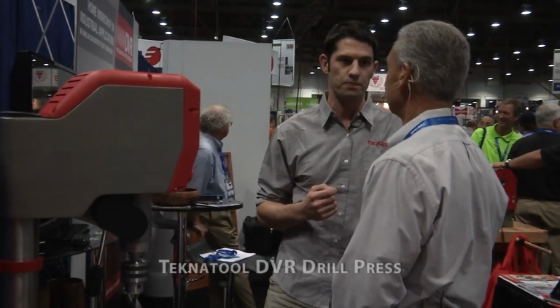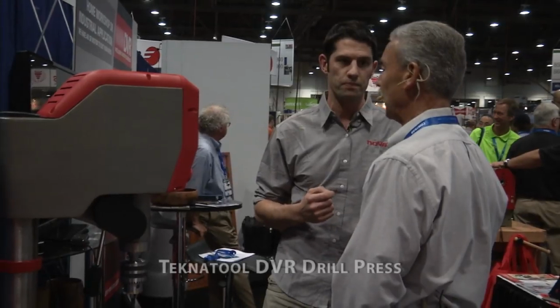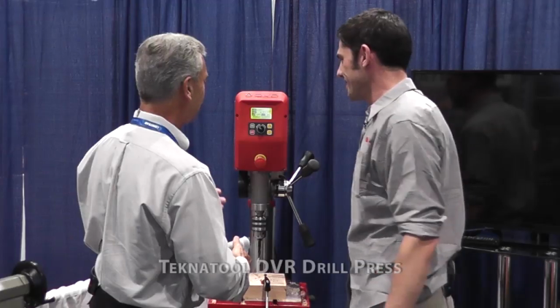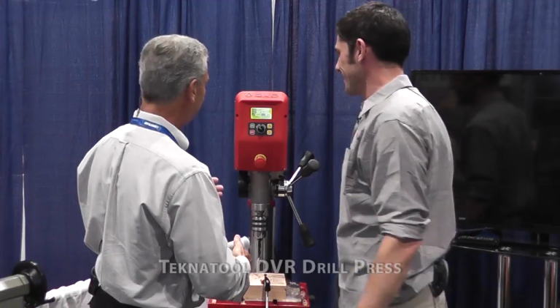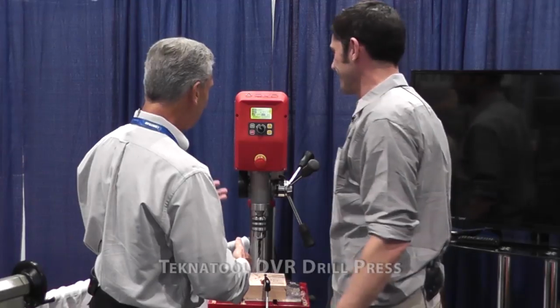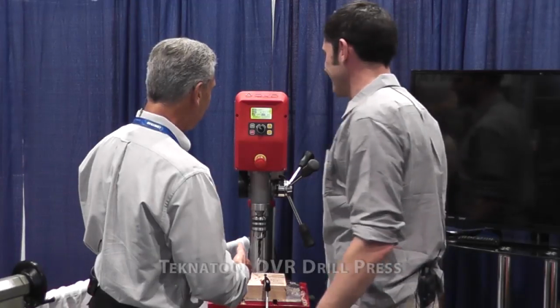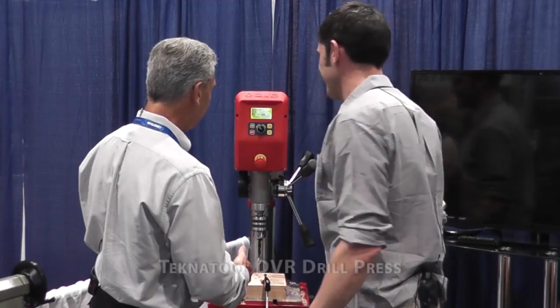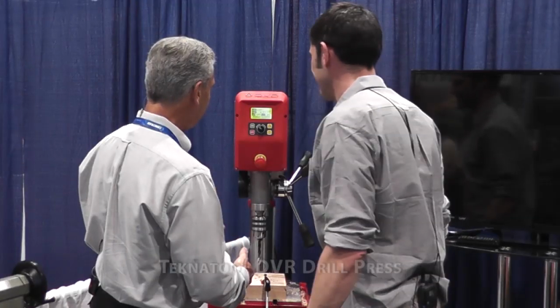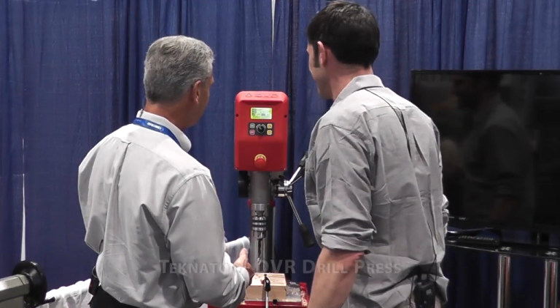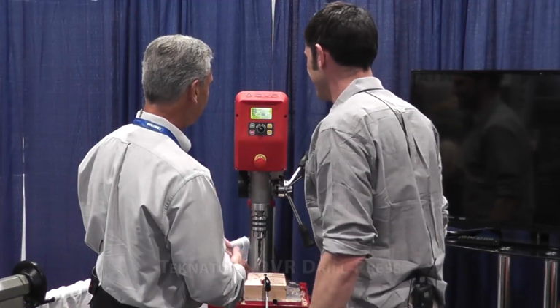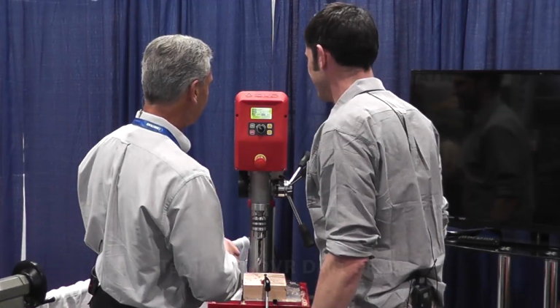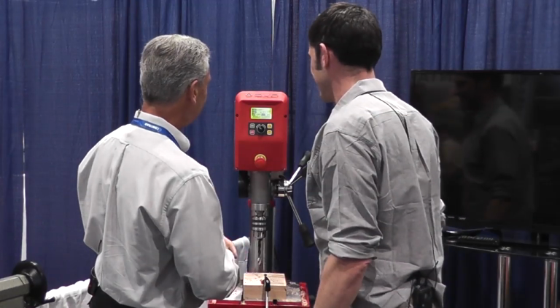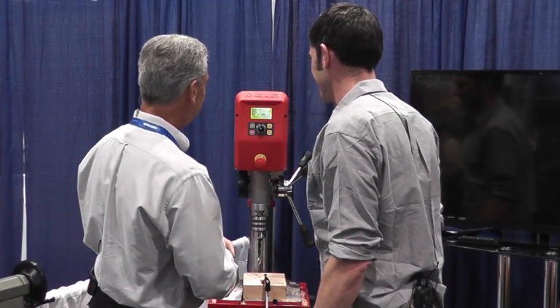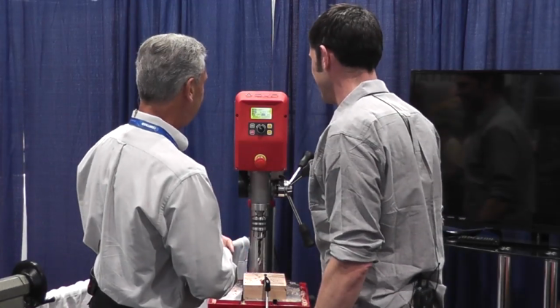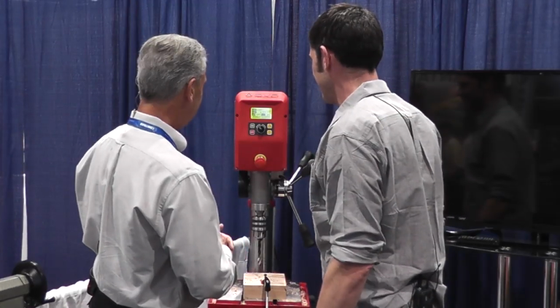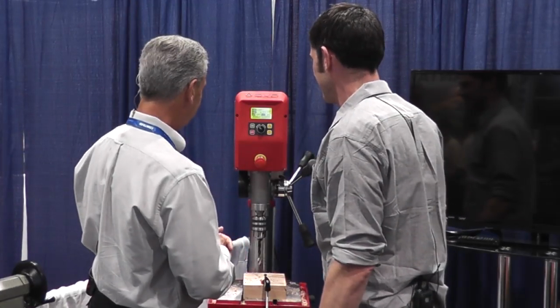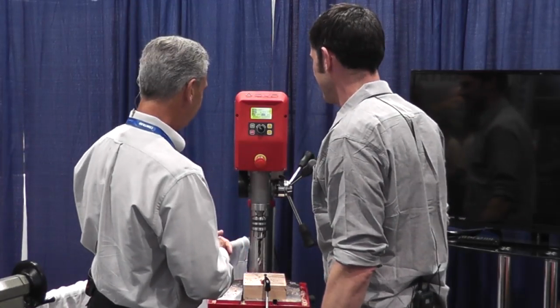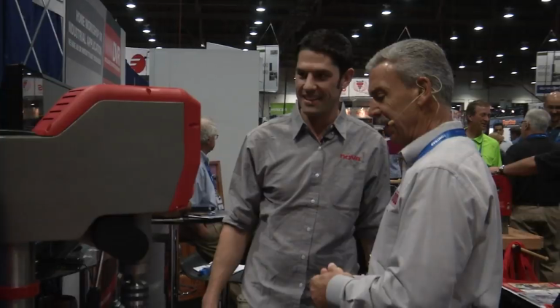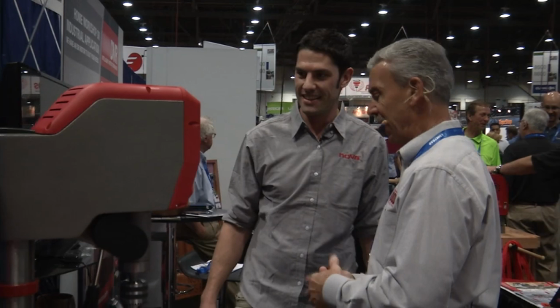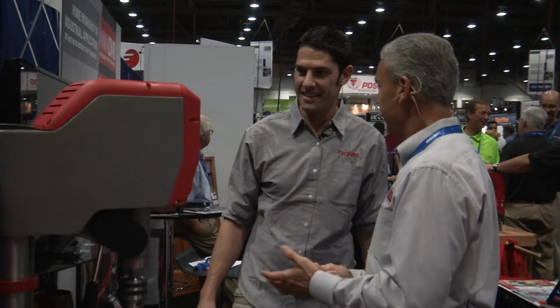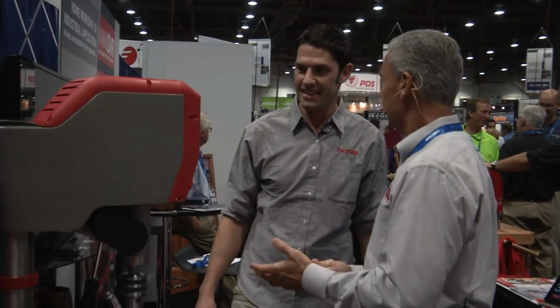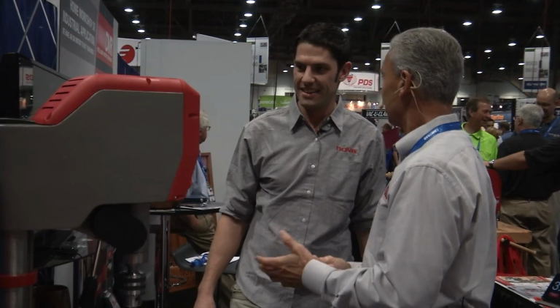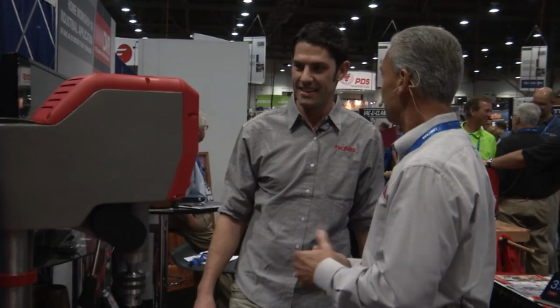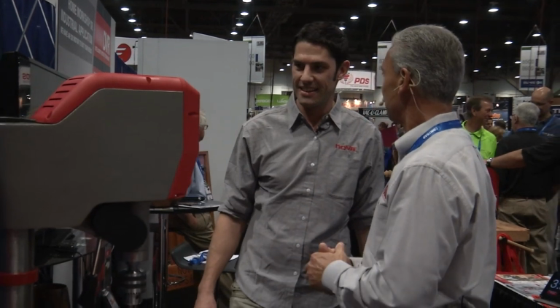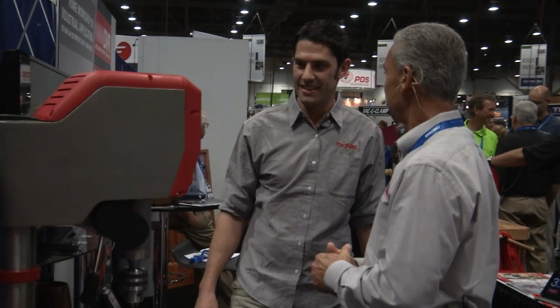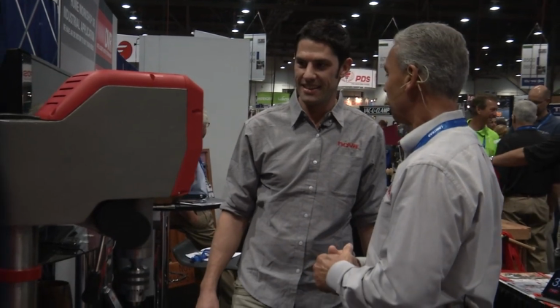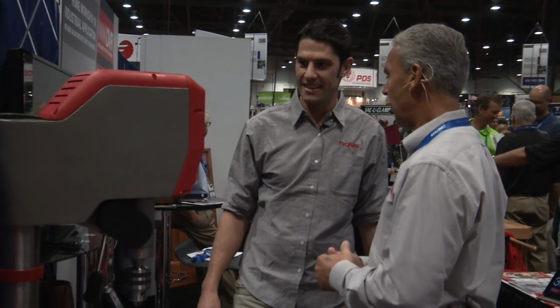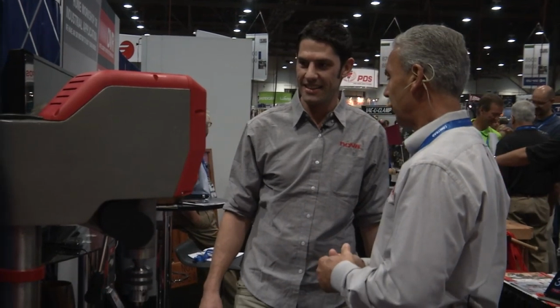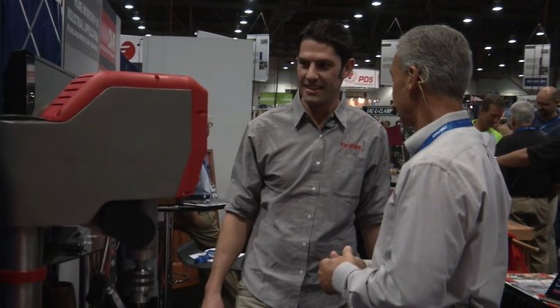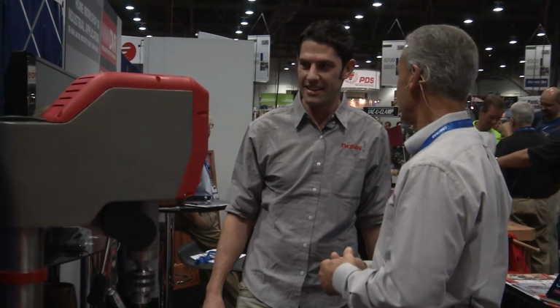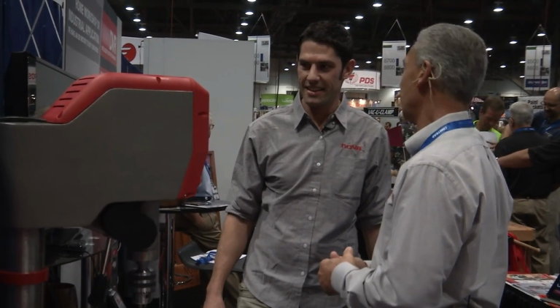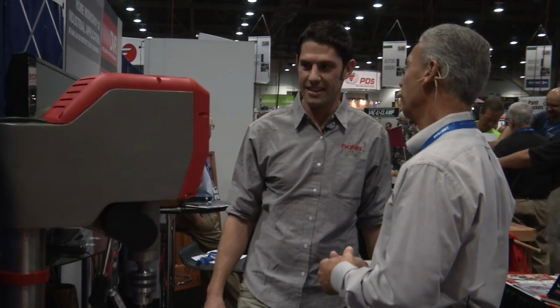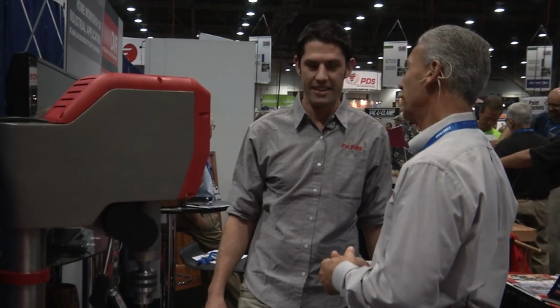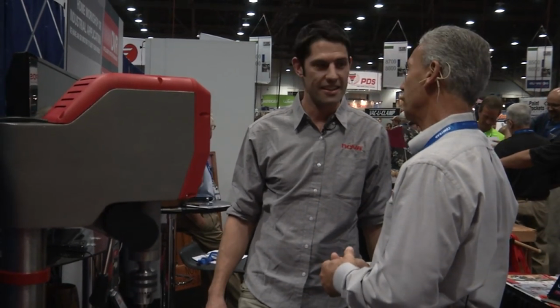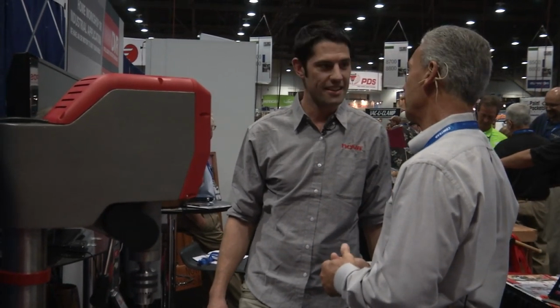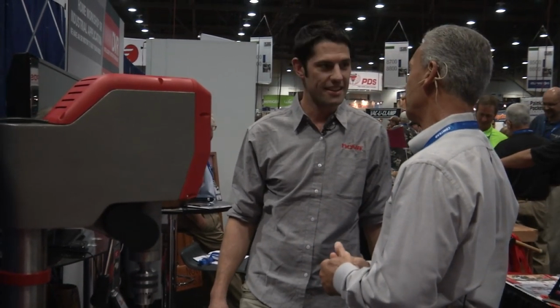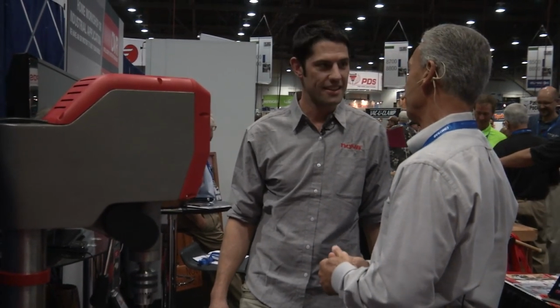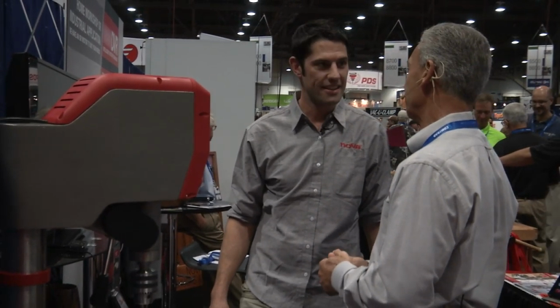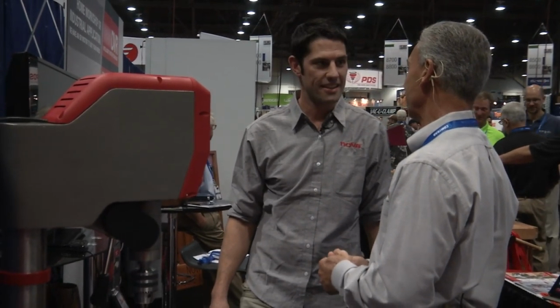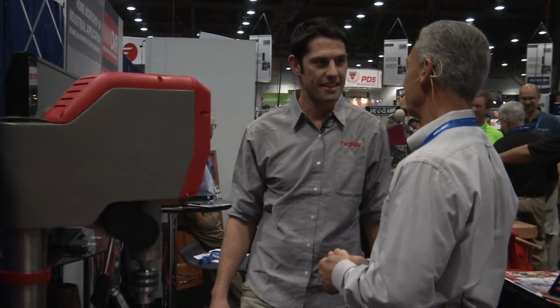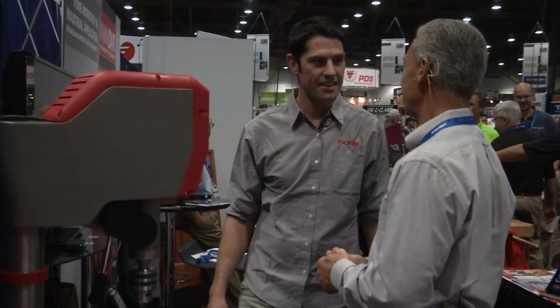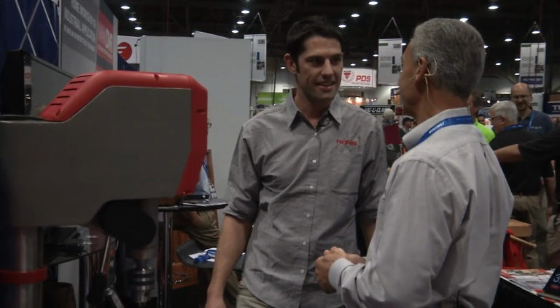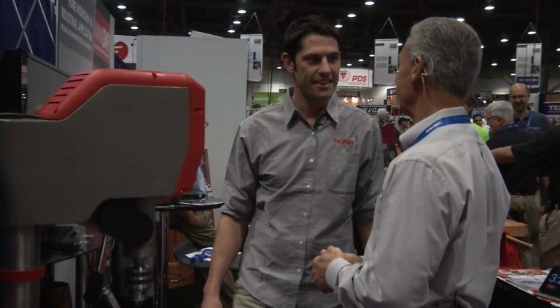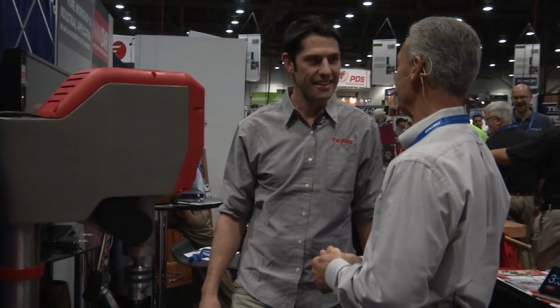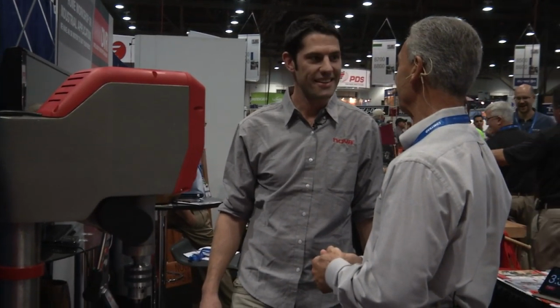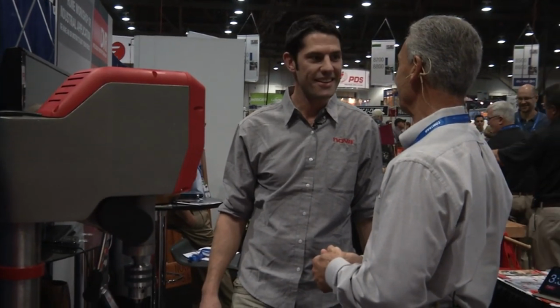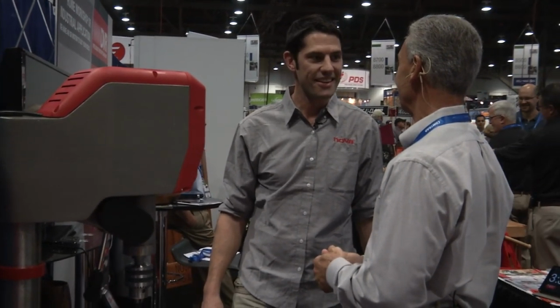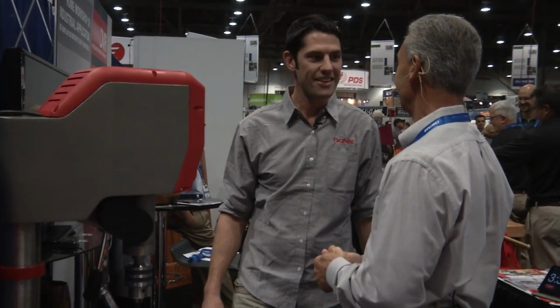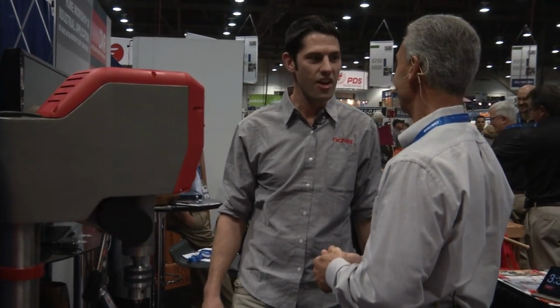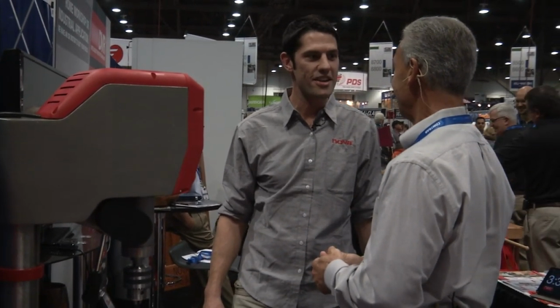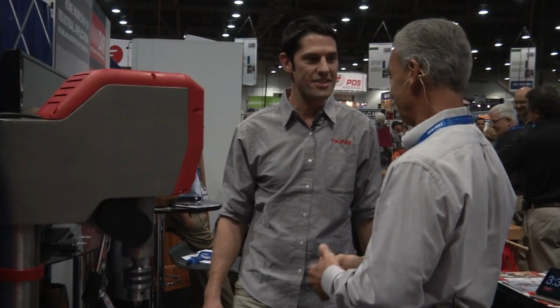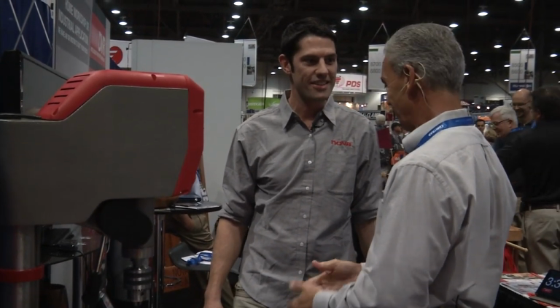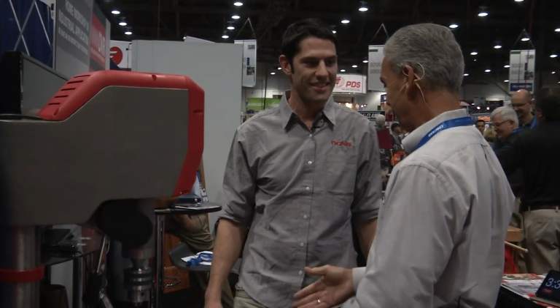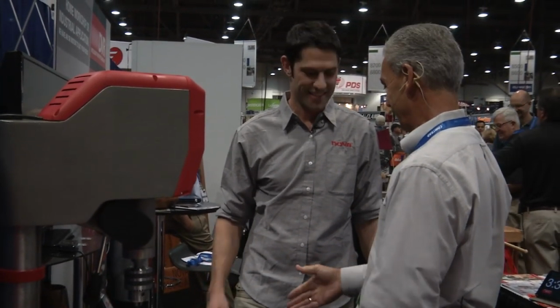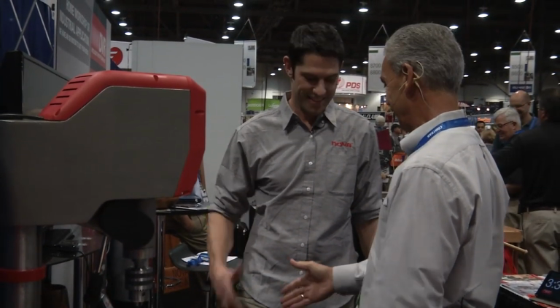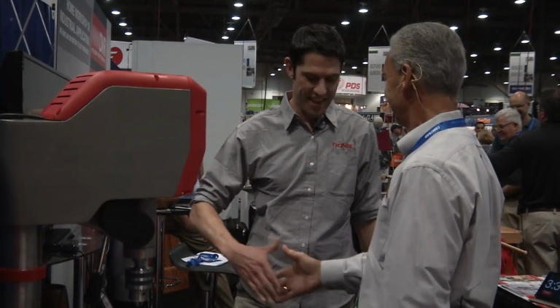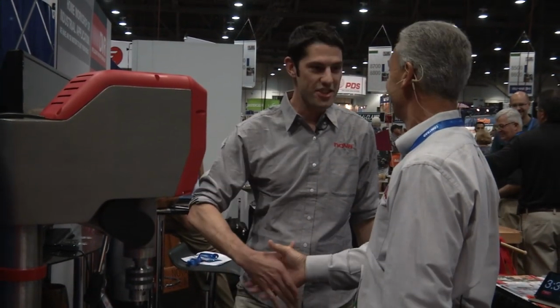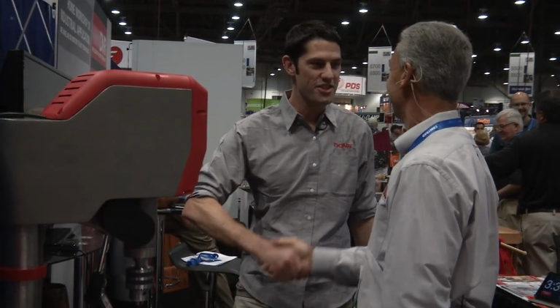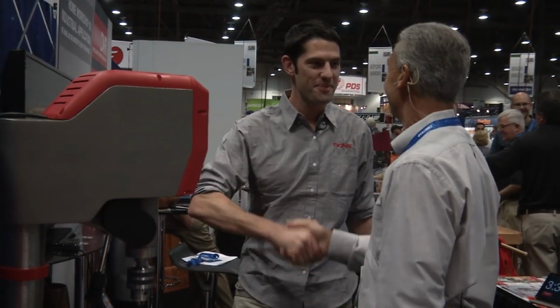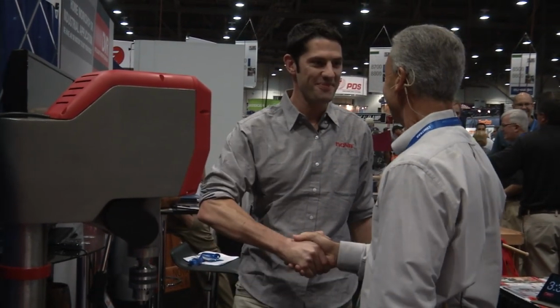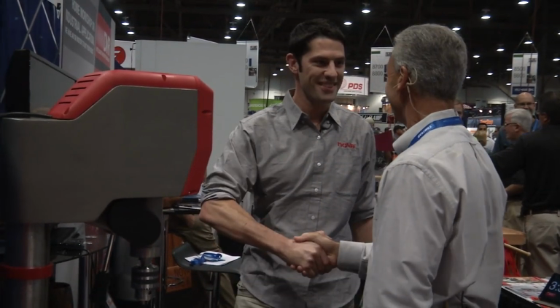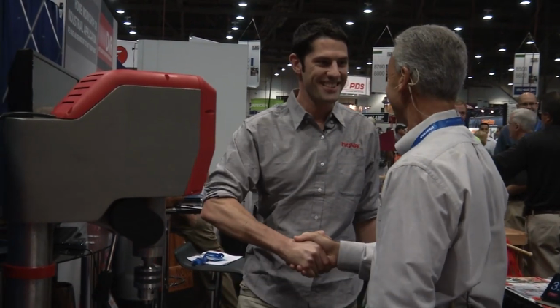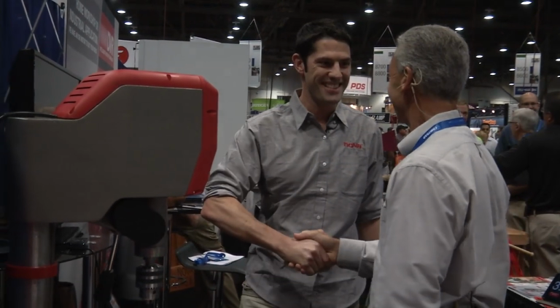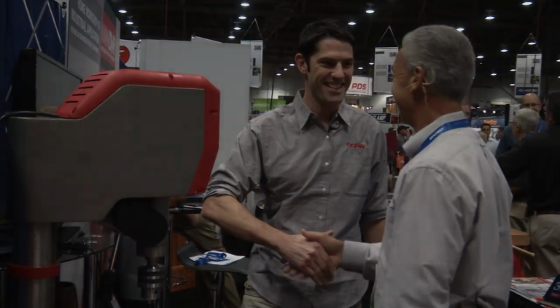It's just a very nice unit. I think you're going to do really well with it and I really appreciate being invited into the booth. Thanks so much. Thanks, Jim. Cheers.